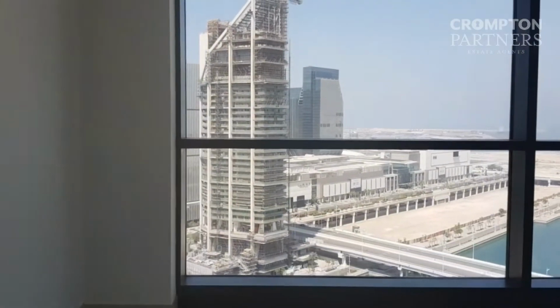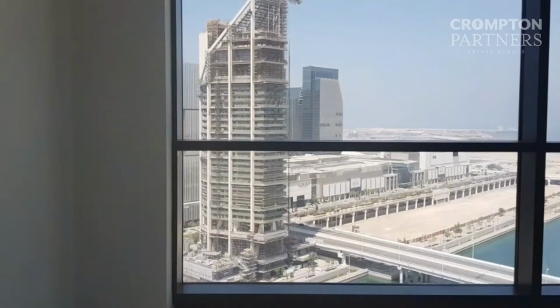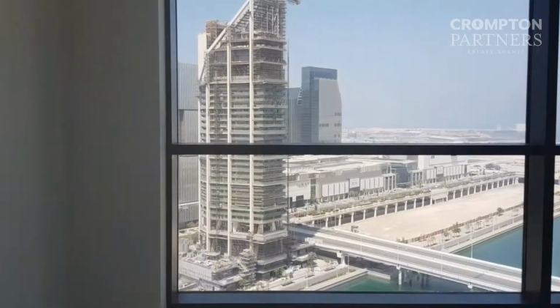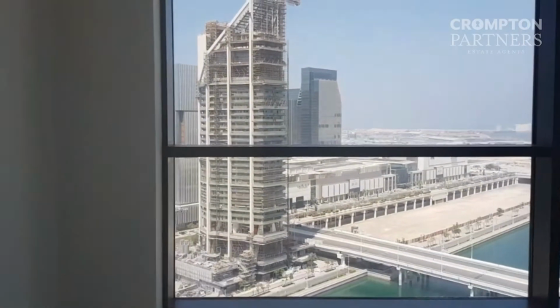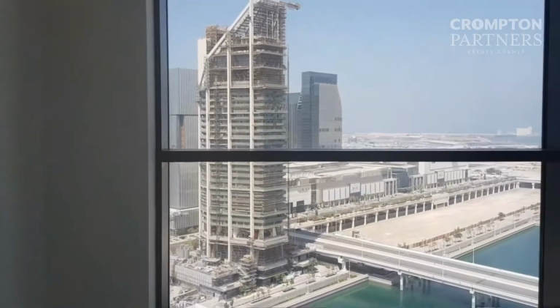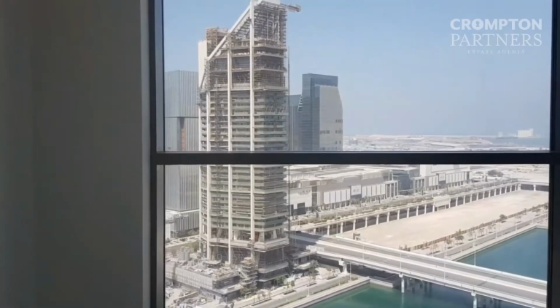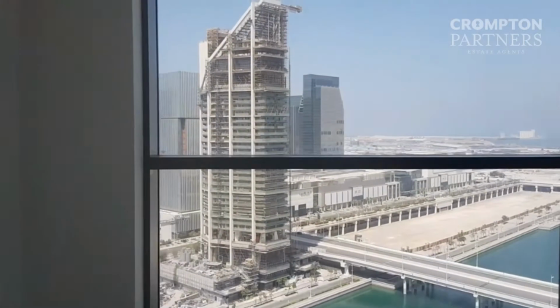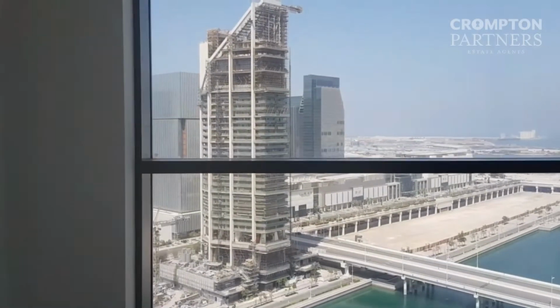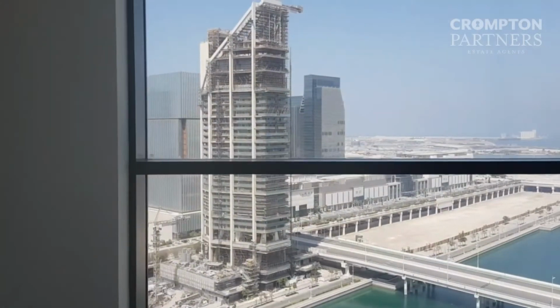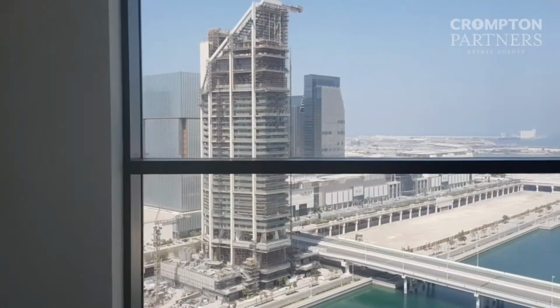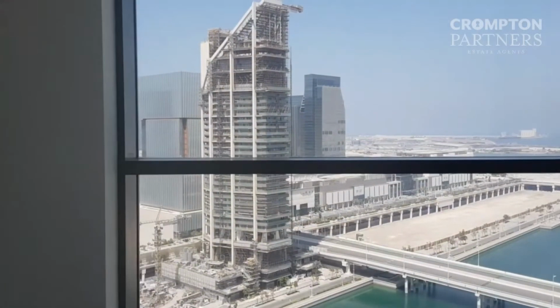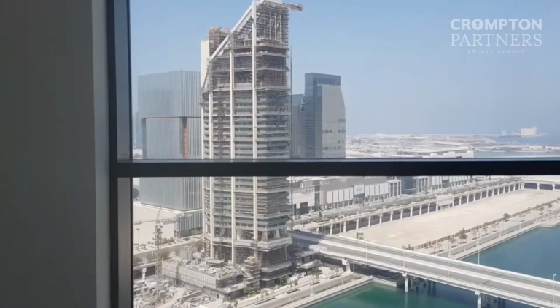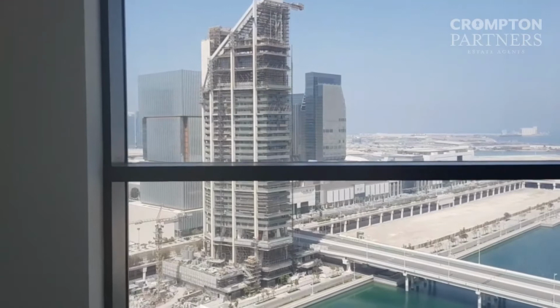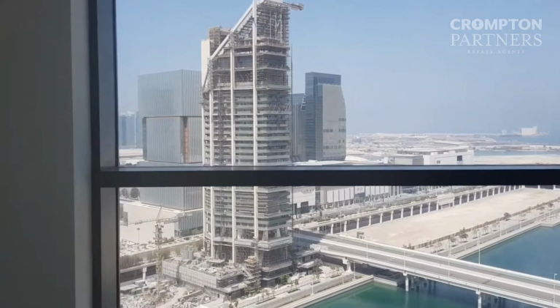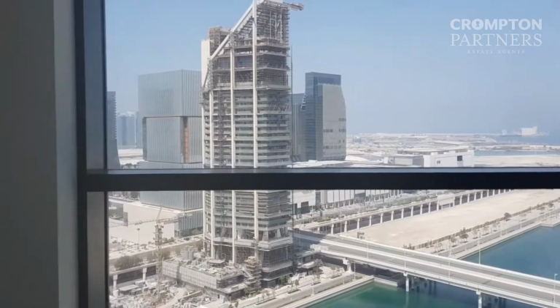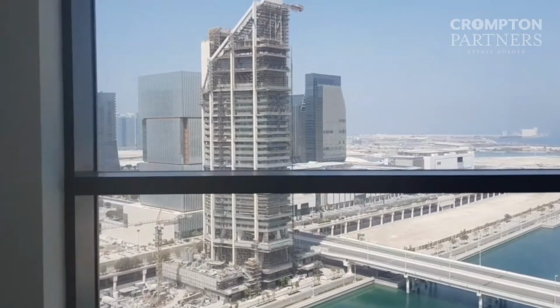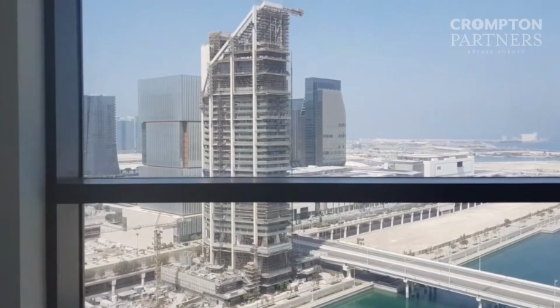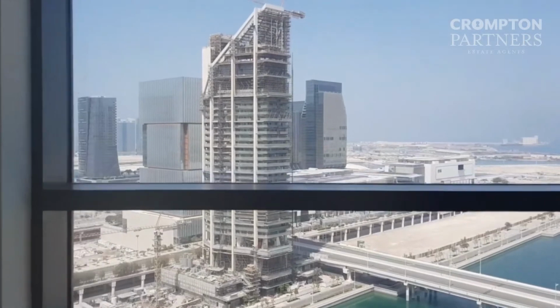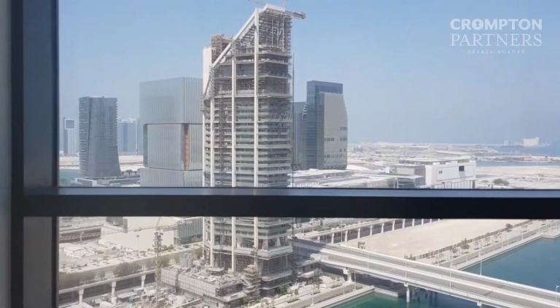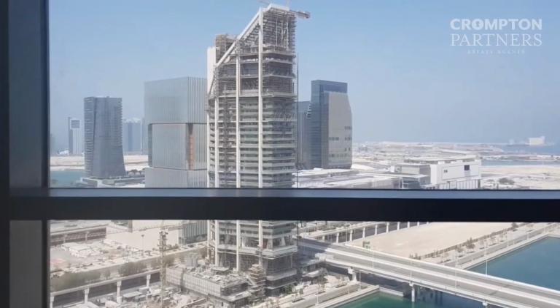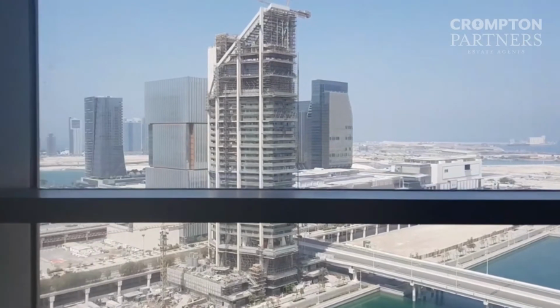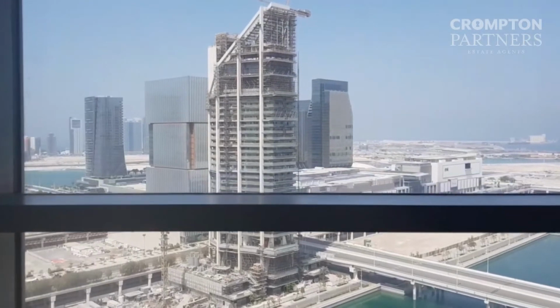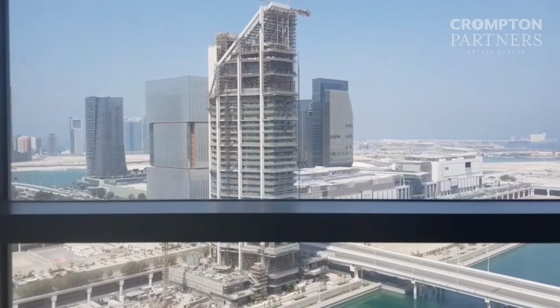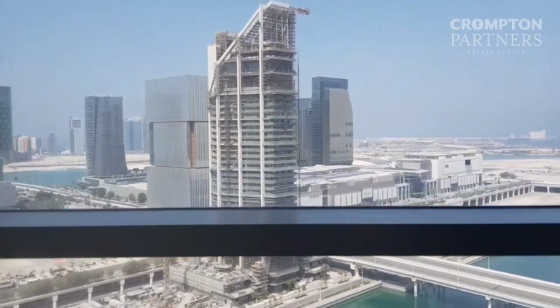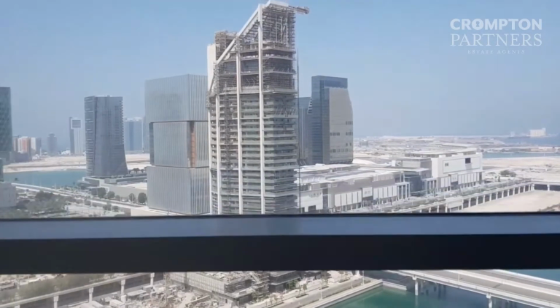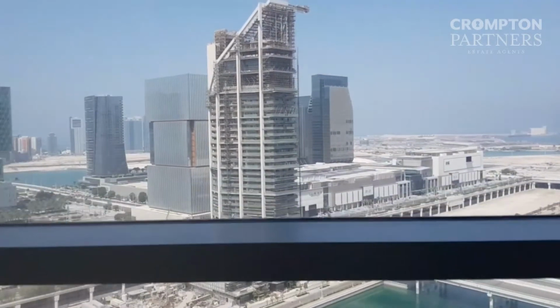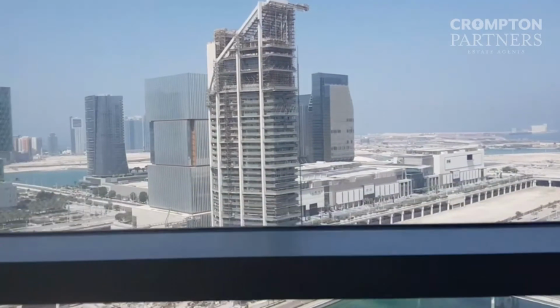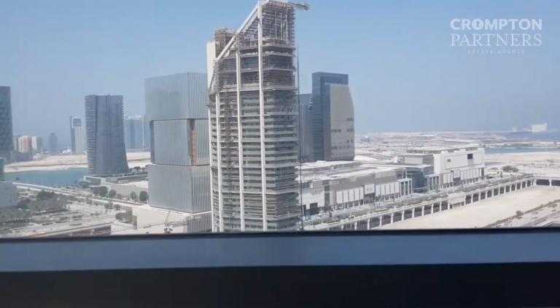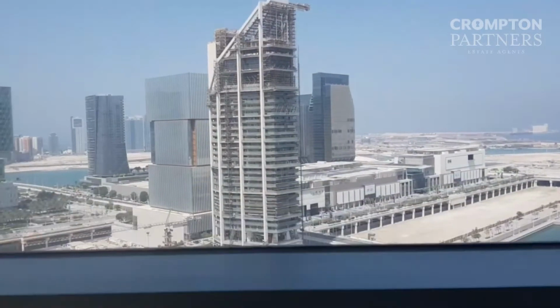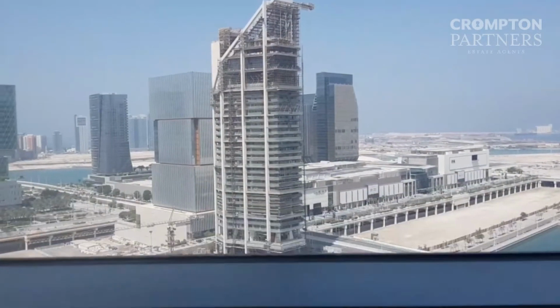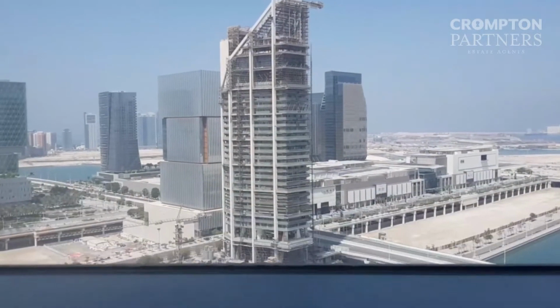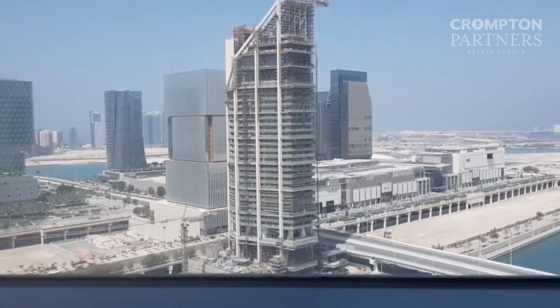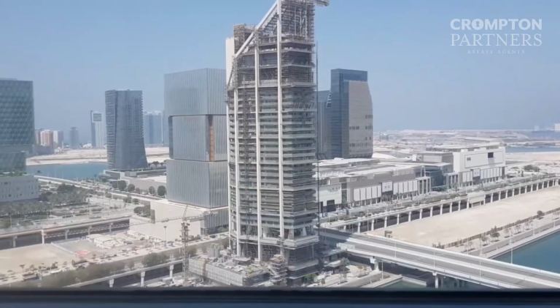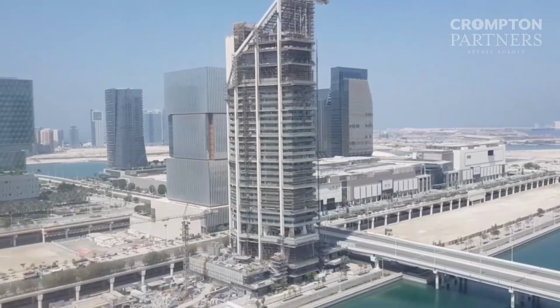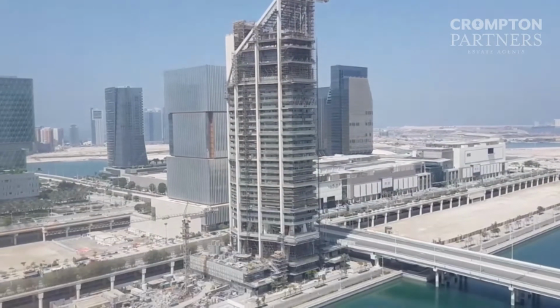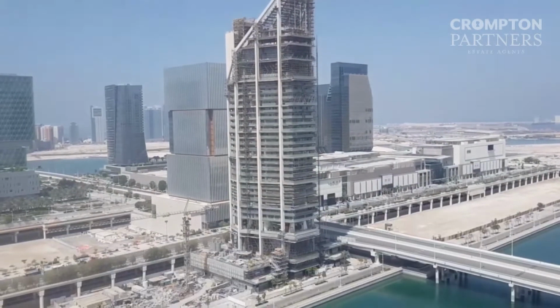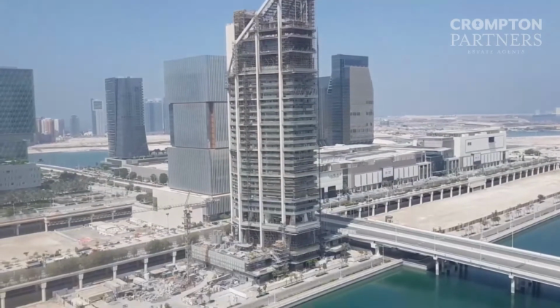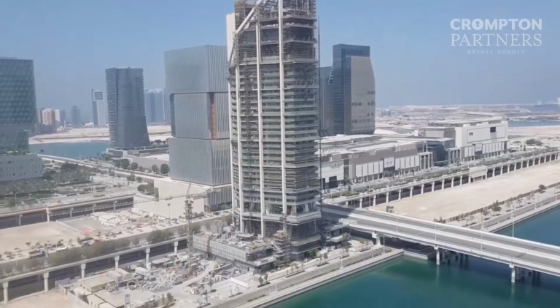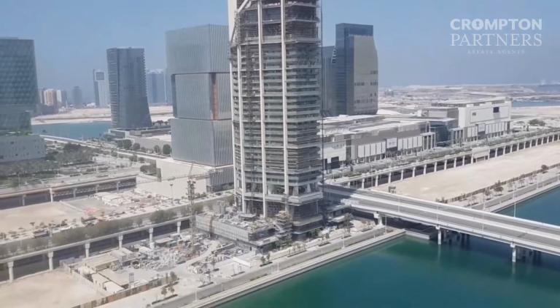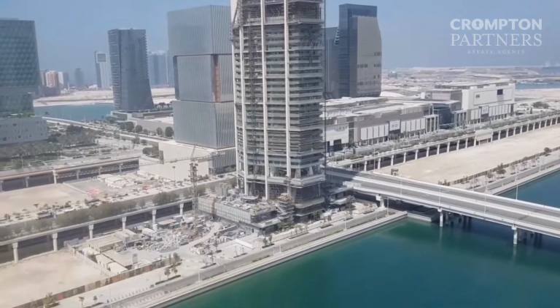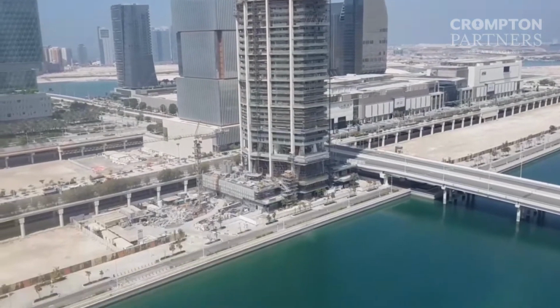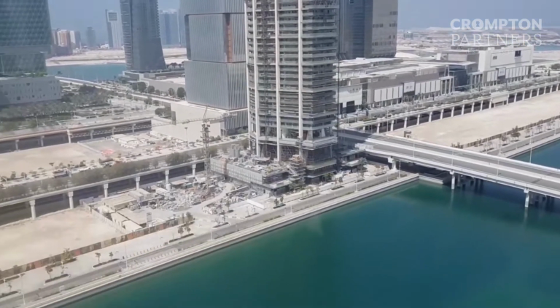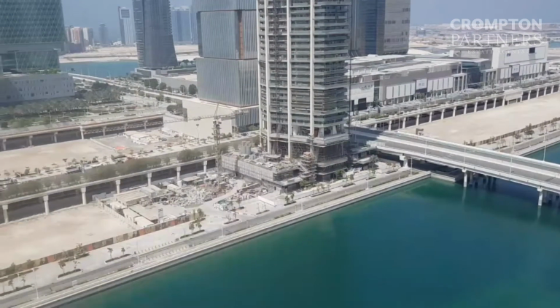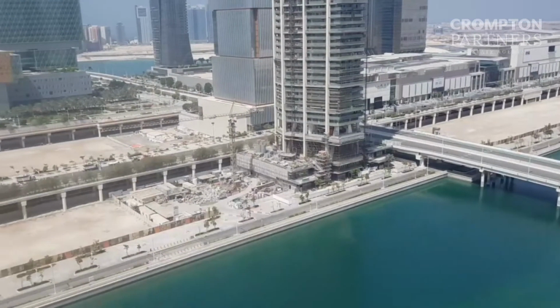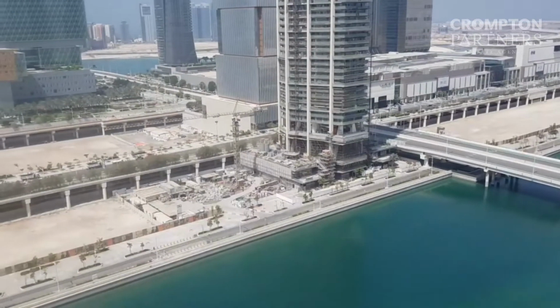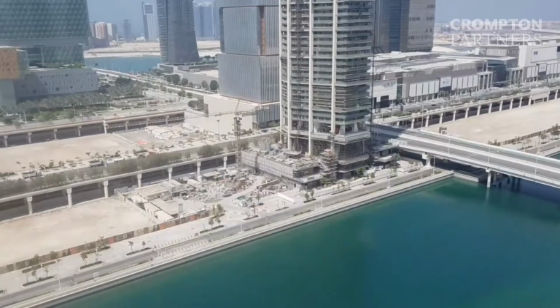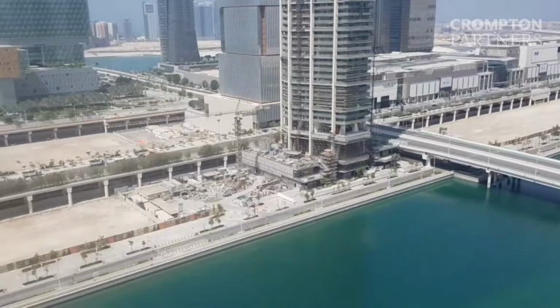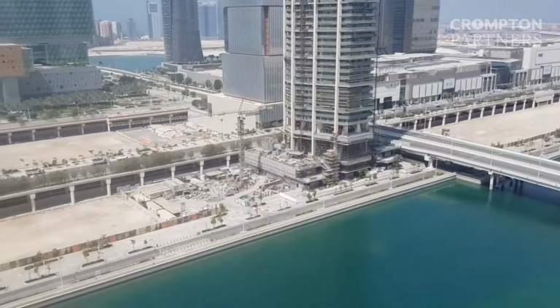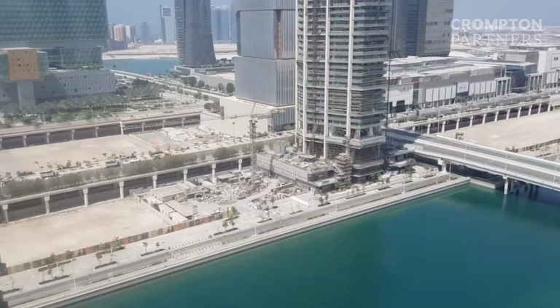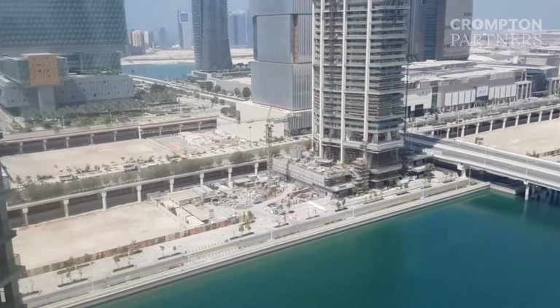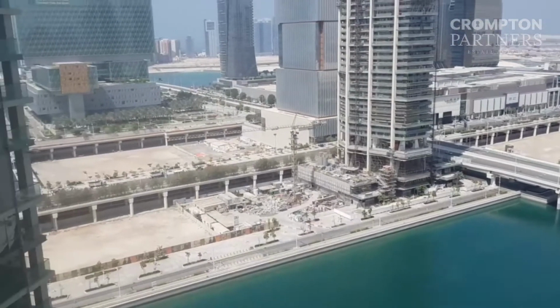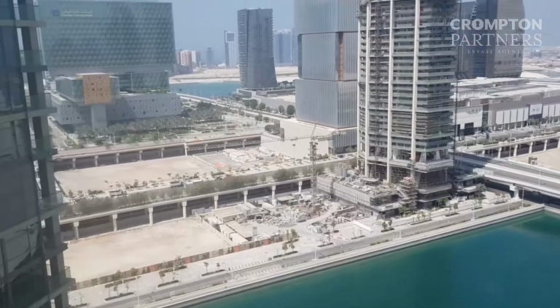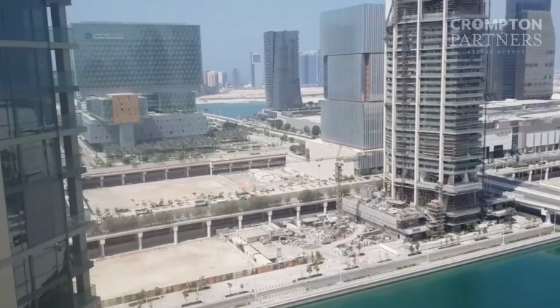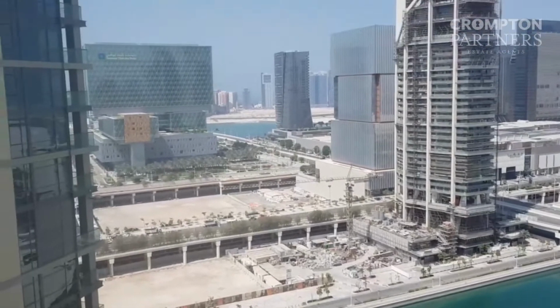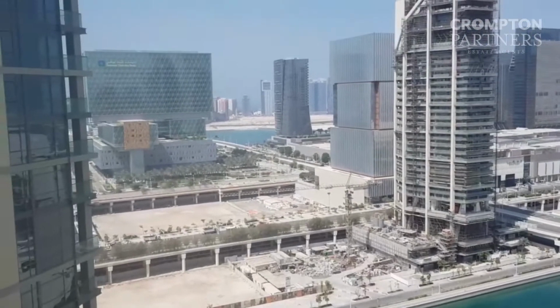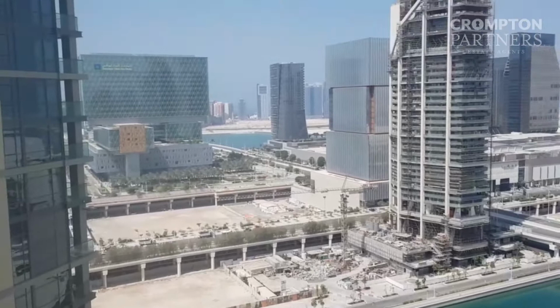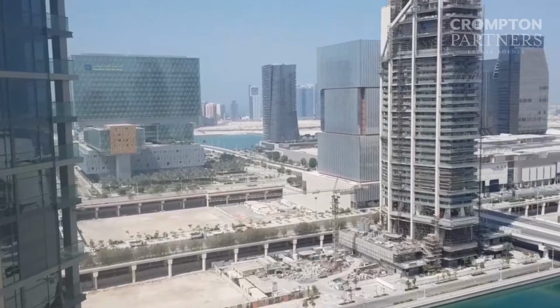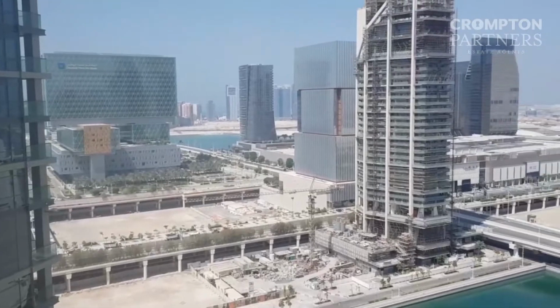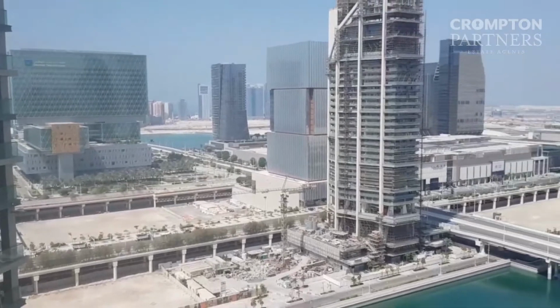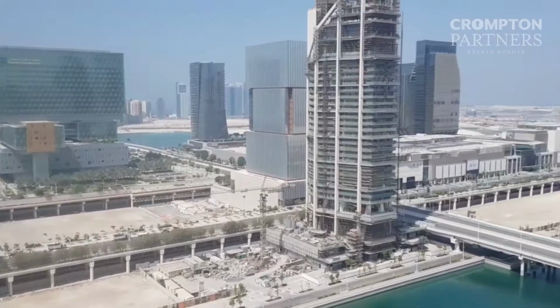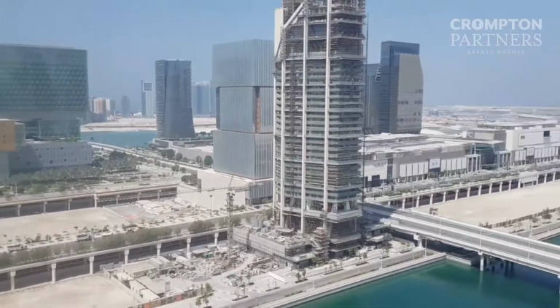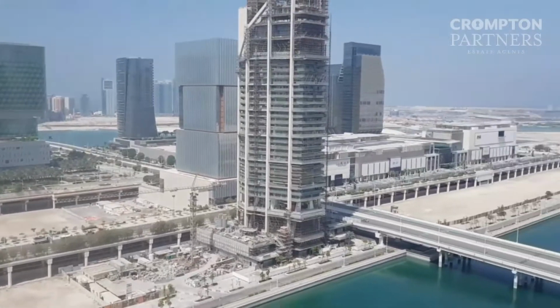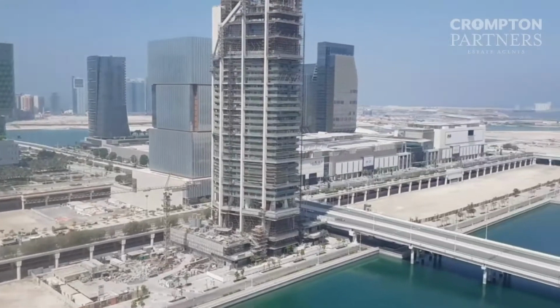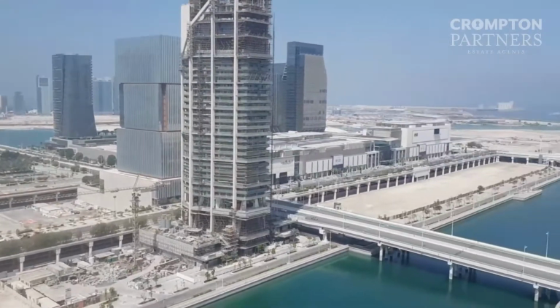This is your view of the Canal and Al Maryah Island.